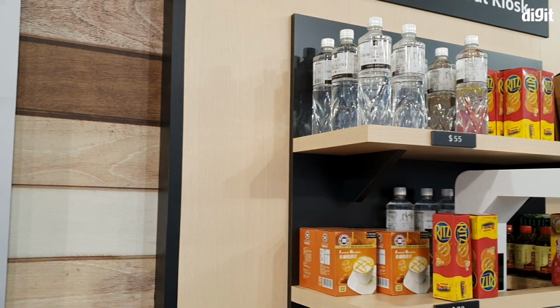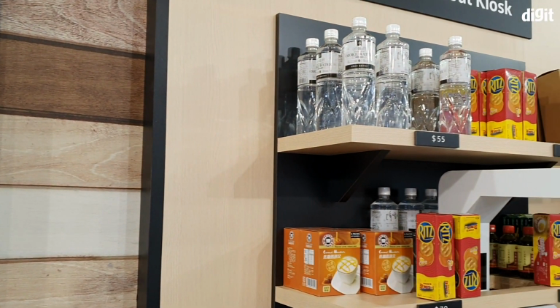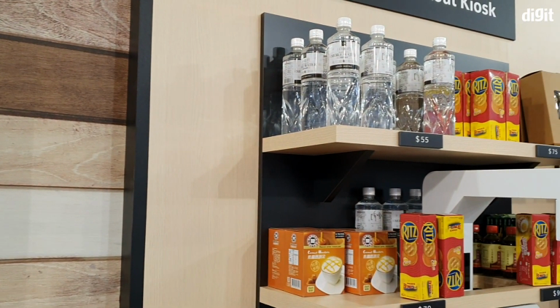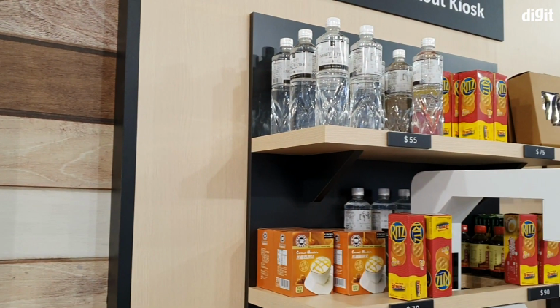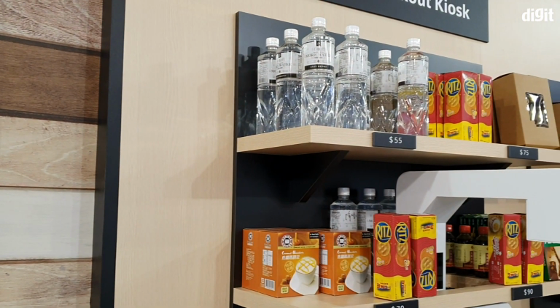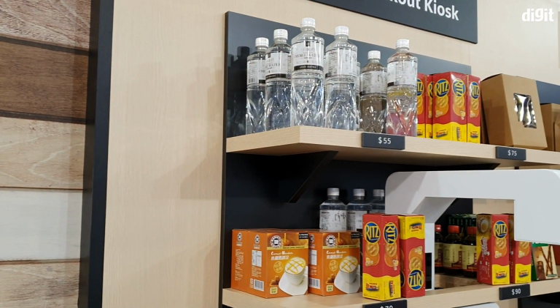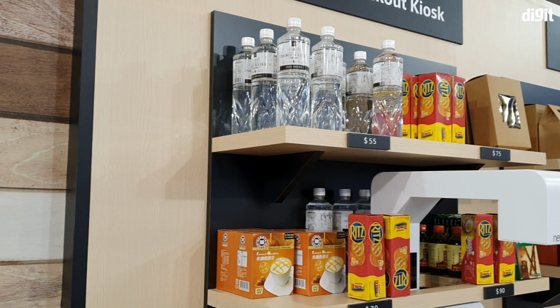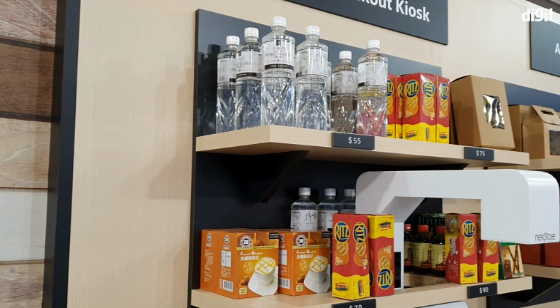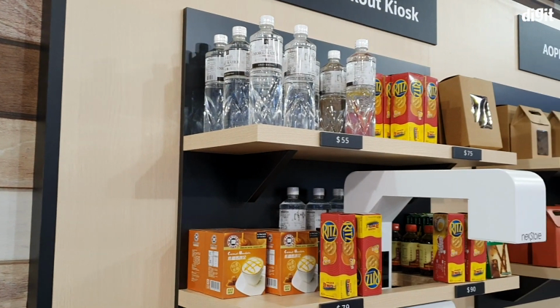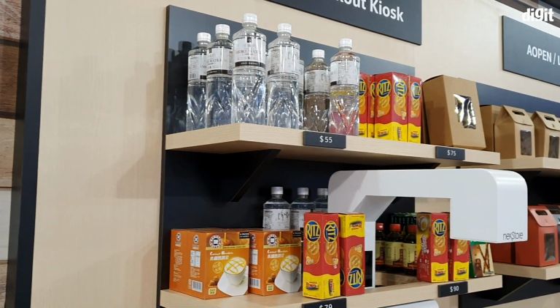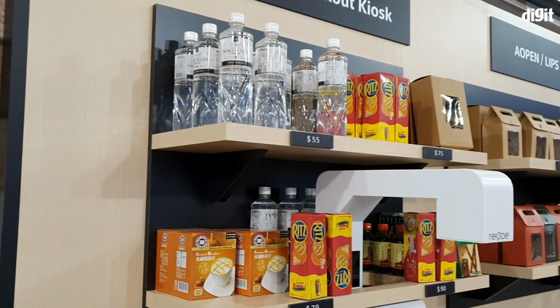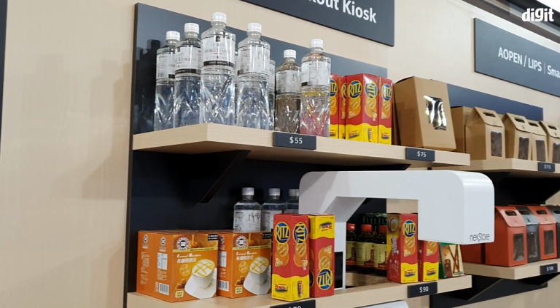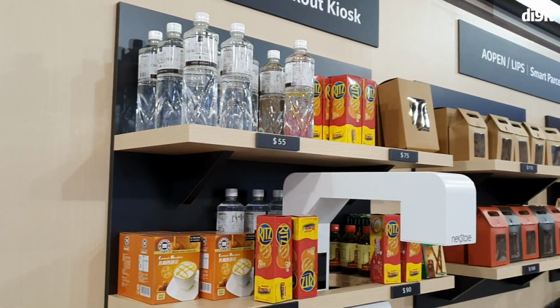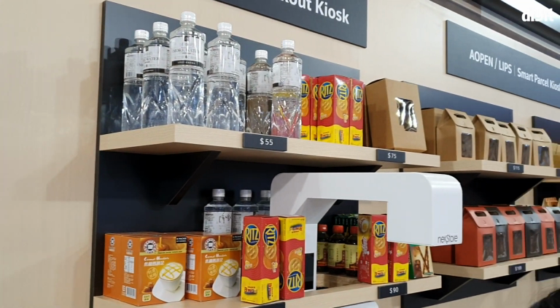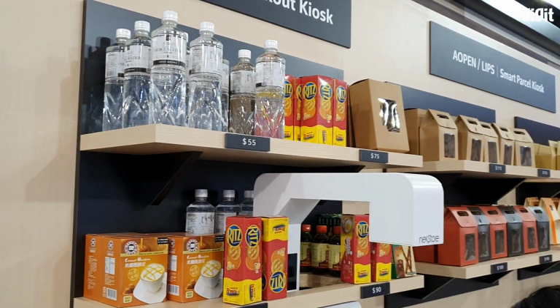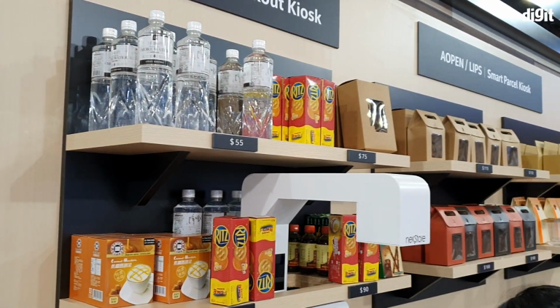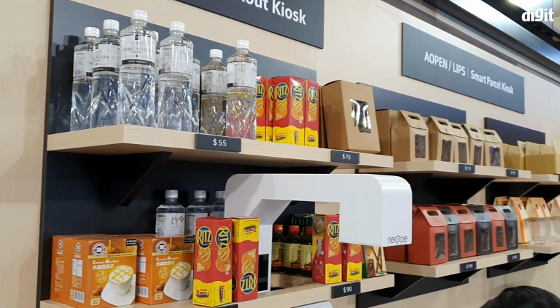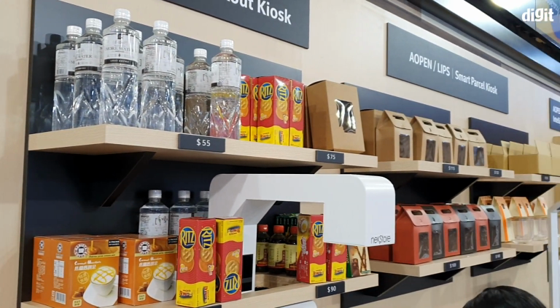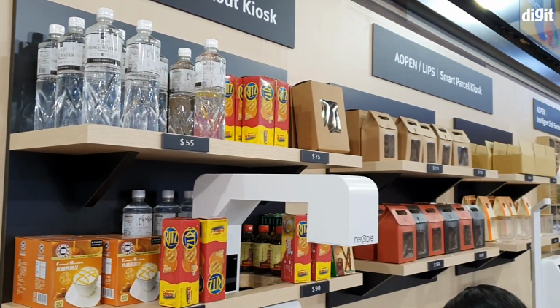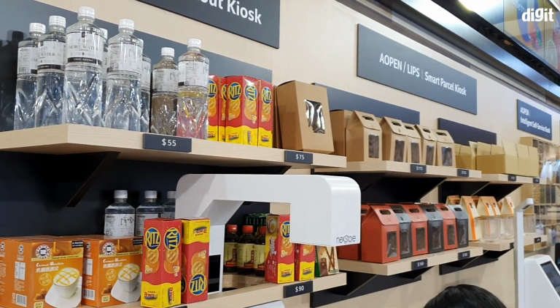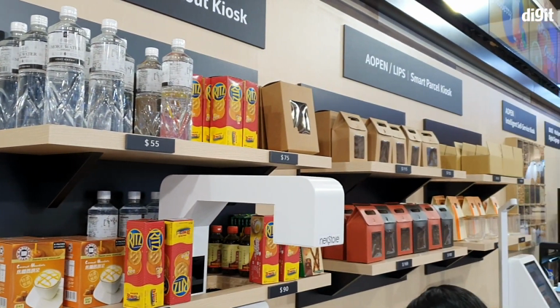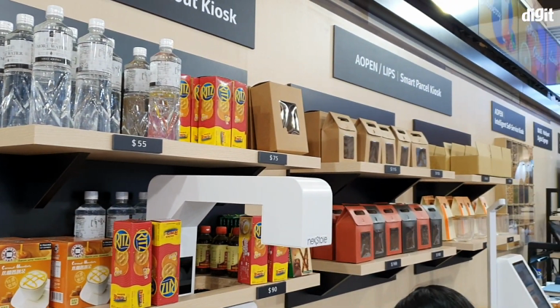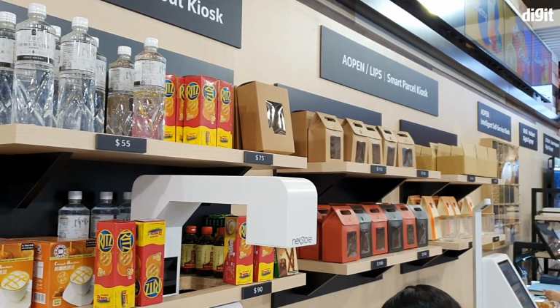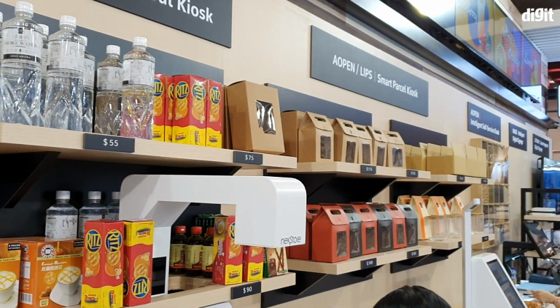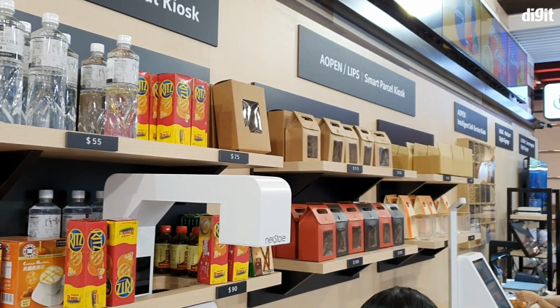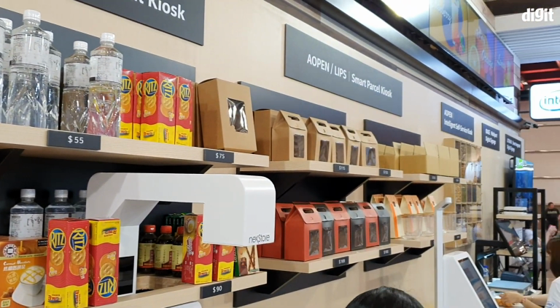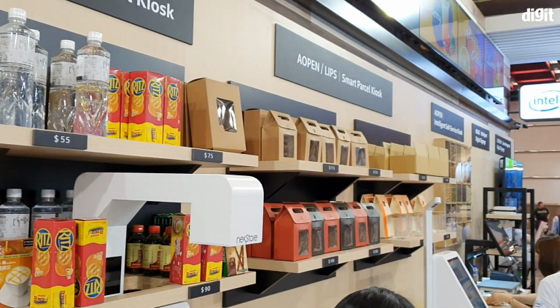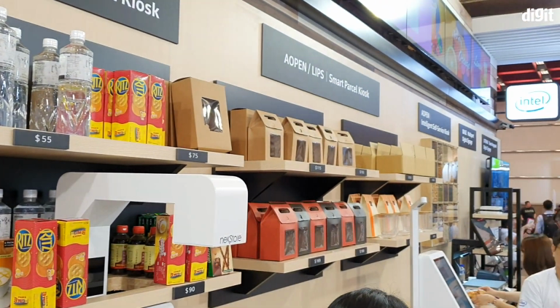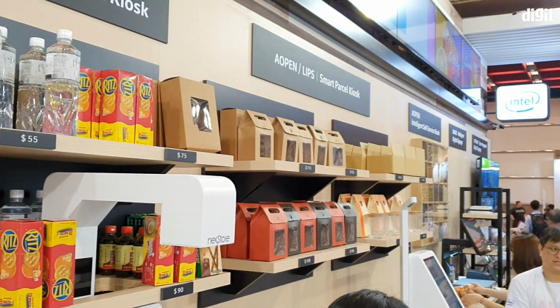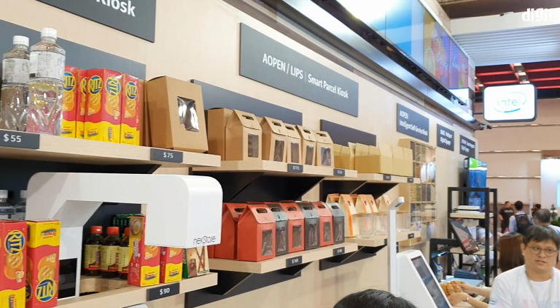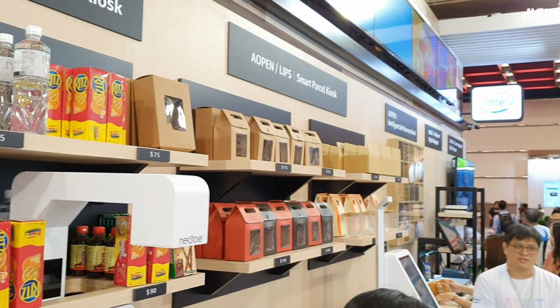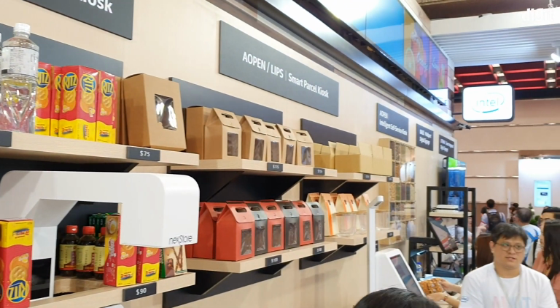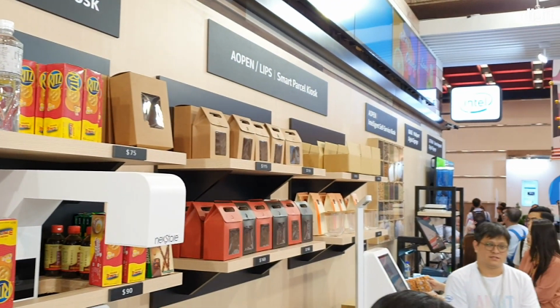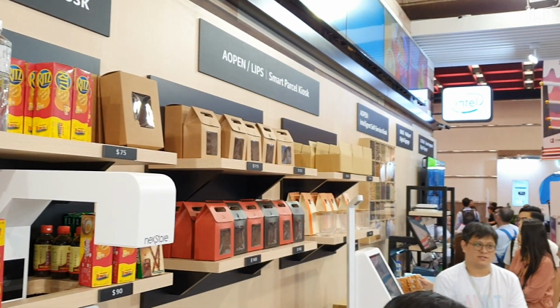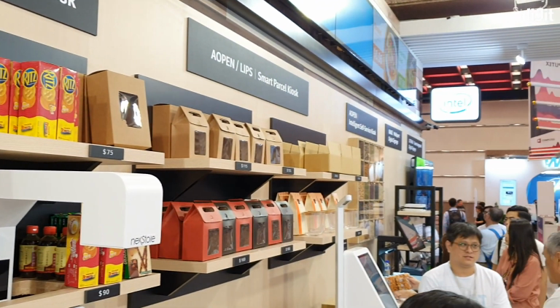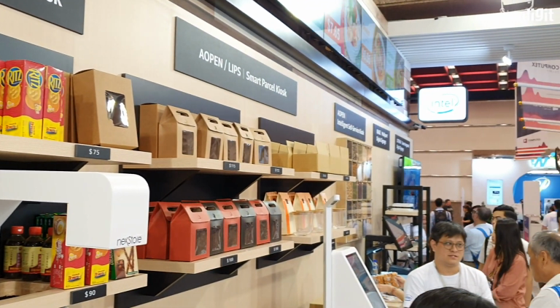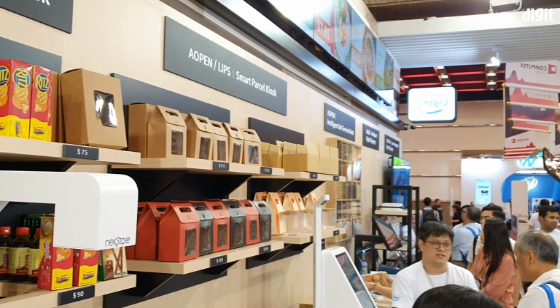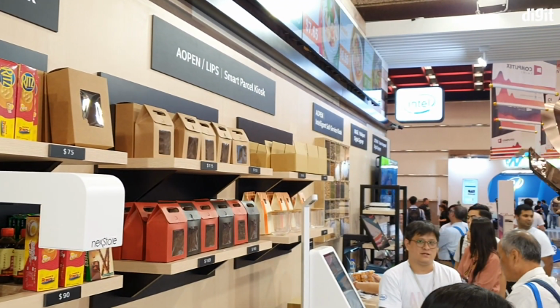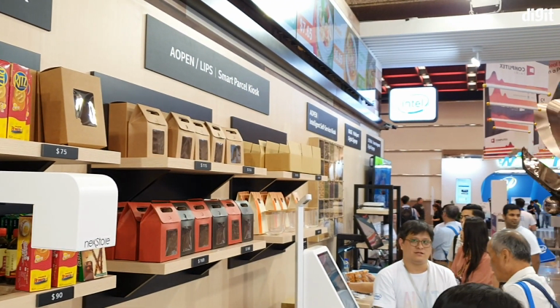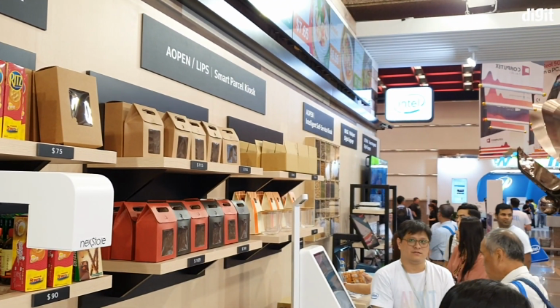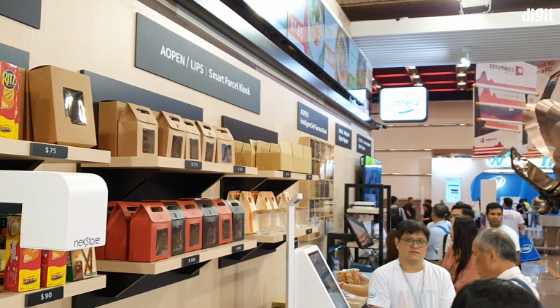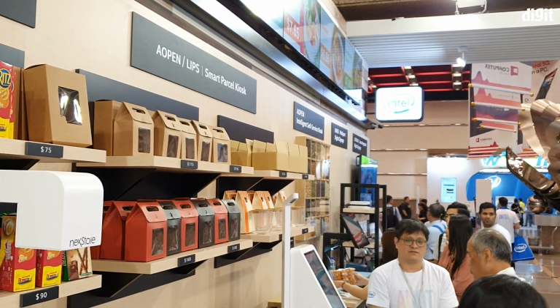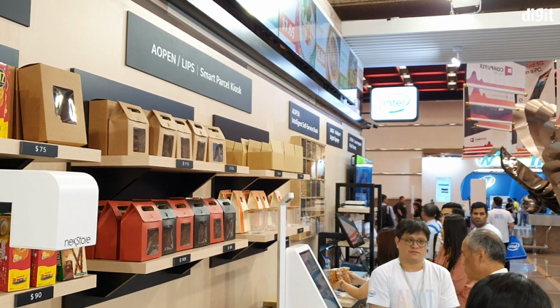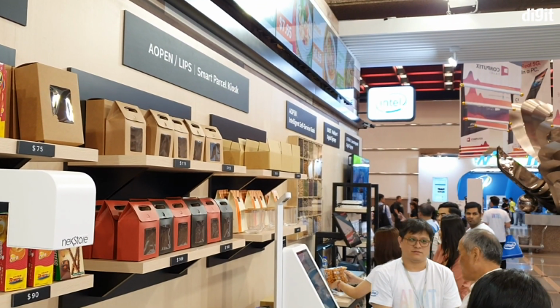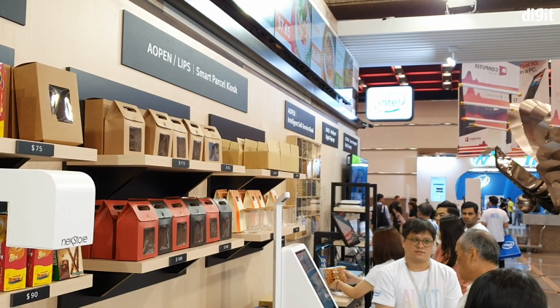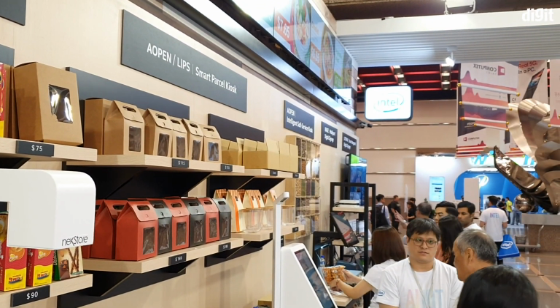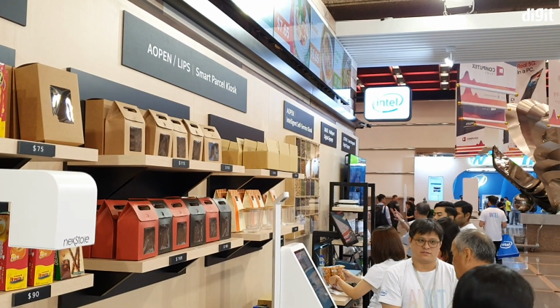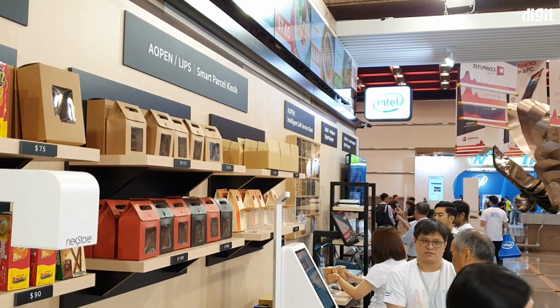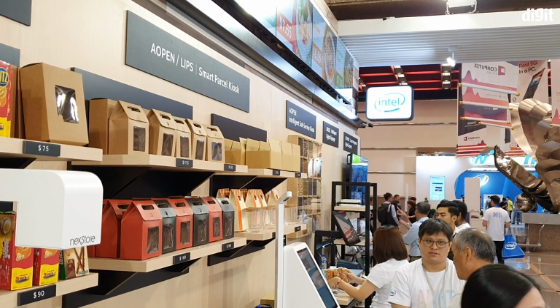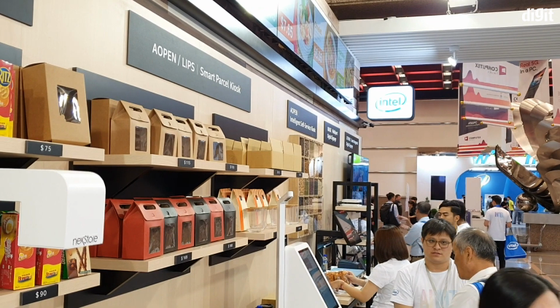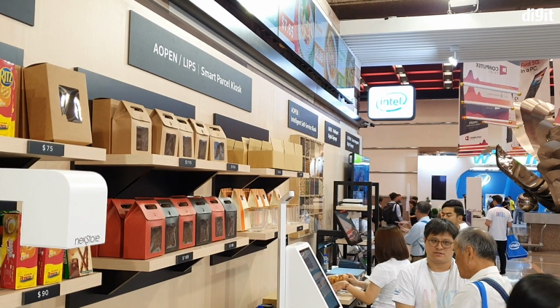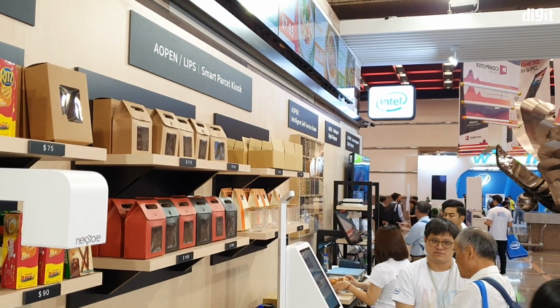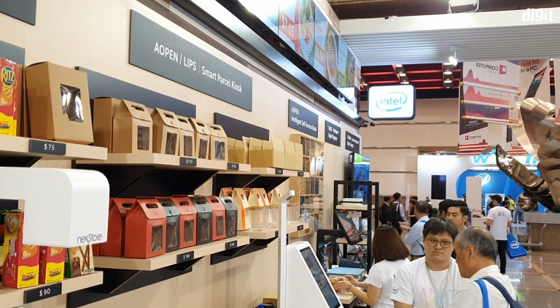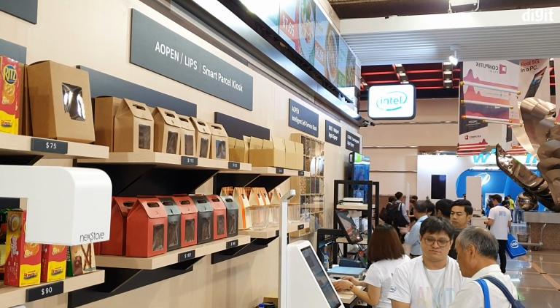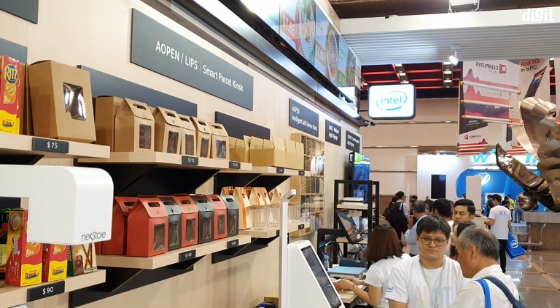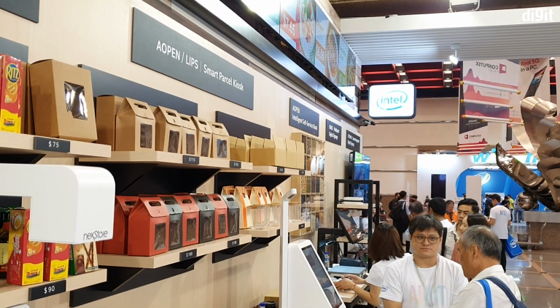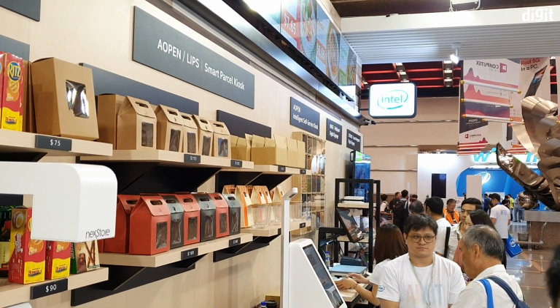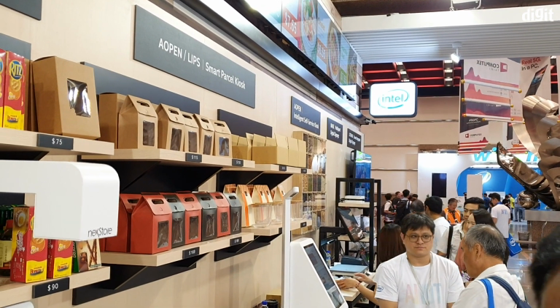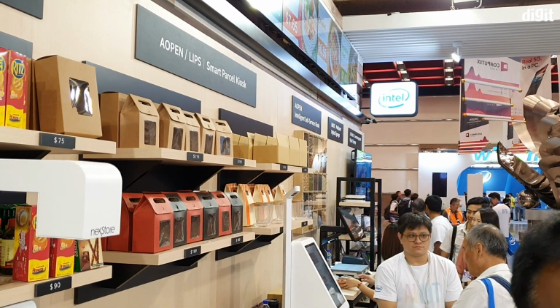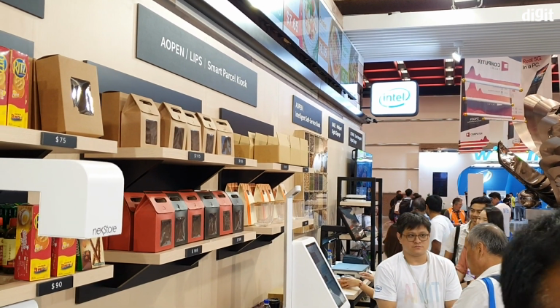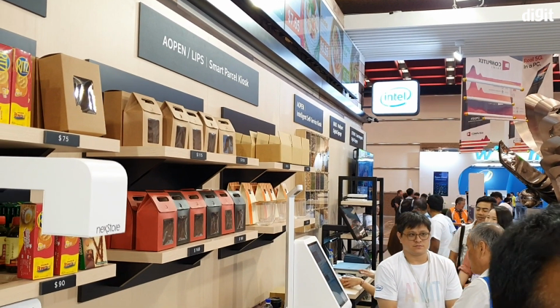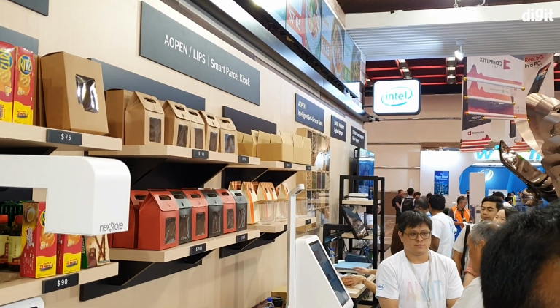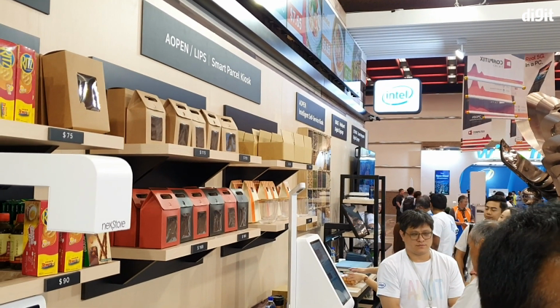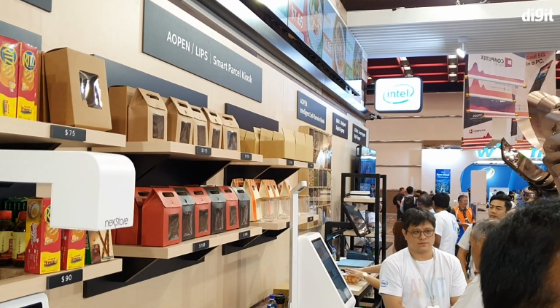If you liked watching this quick preview of this Advantech solution, give us a quick like. Thank you so much for watching. We'll see you in another video. Bye.